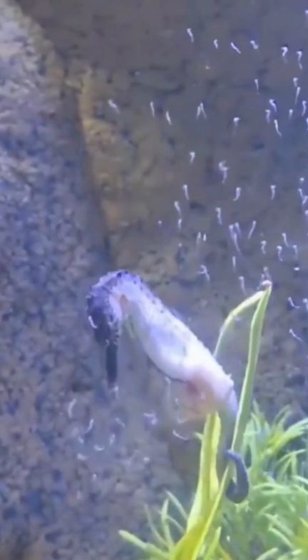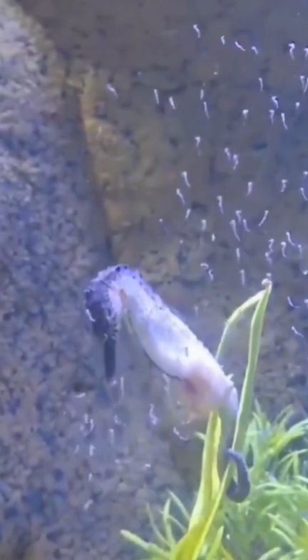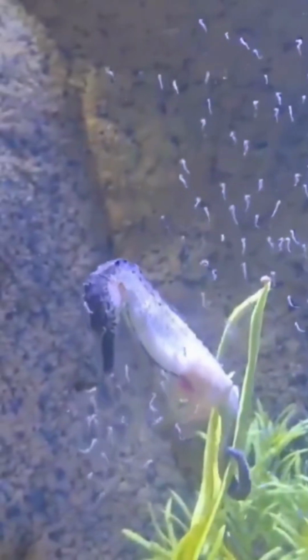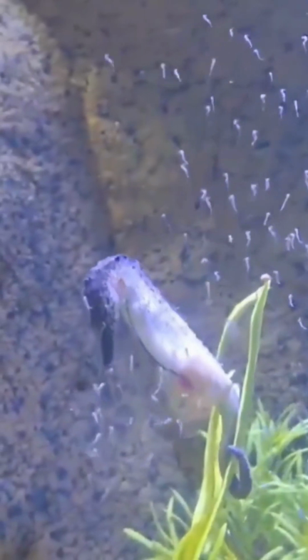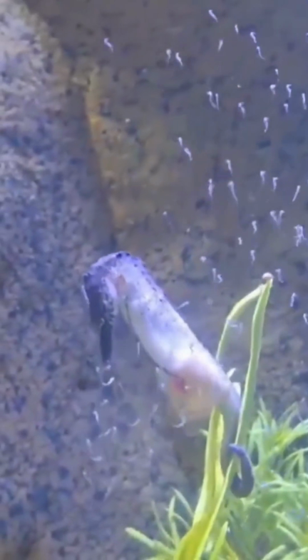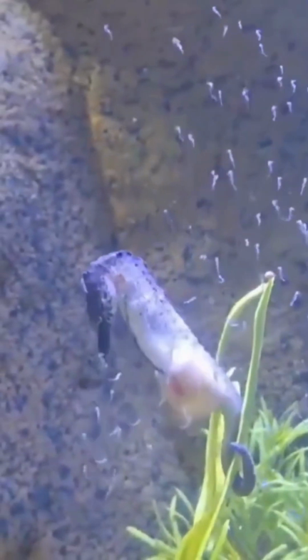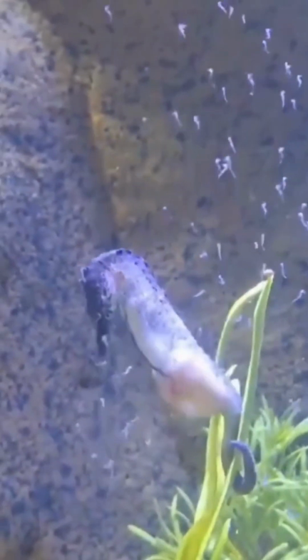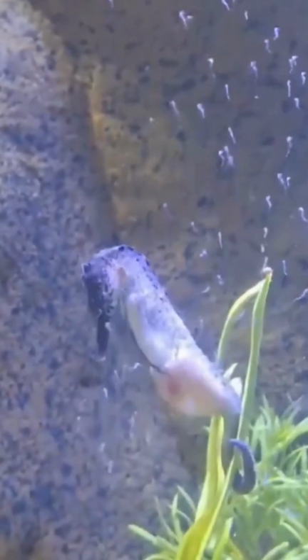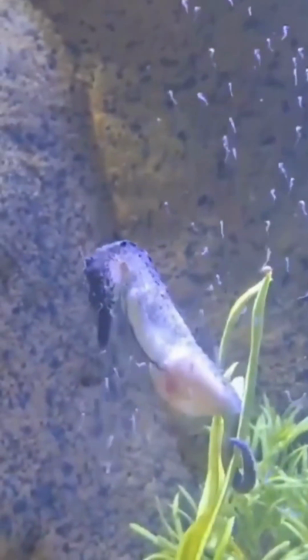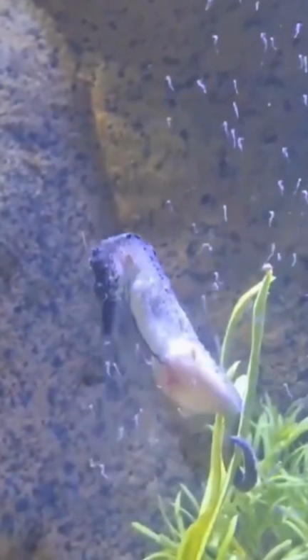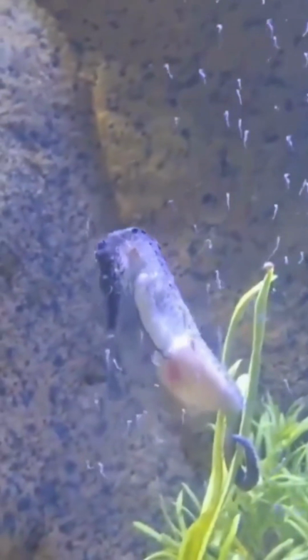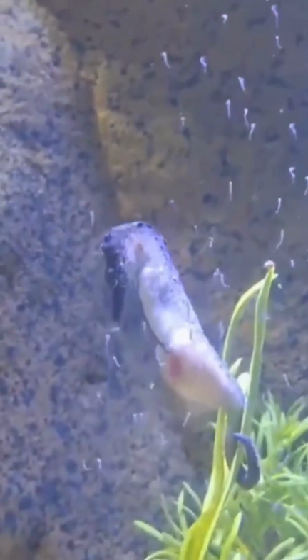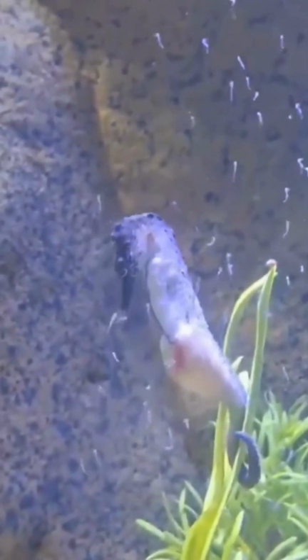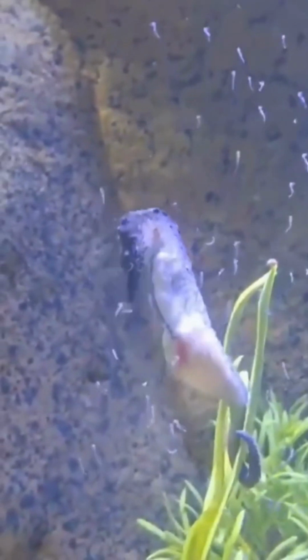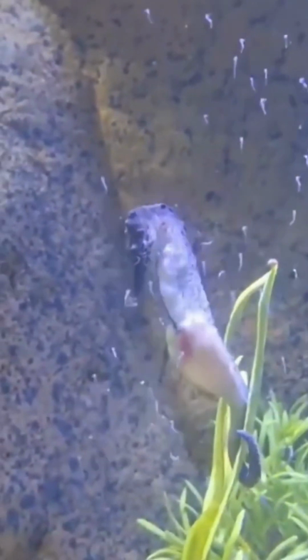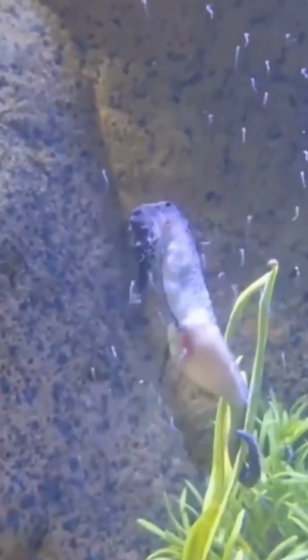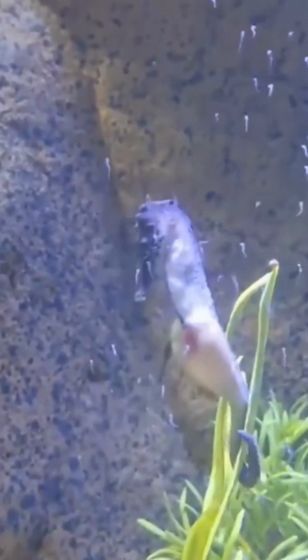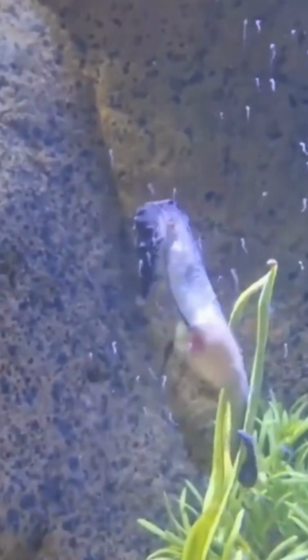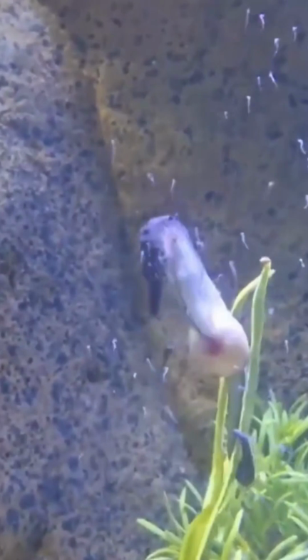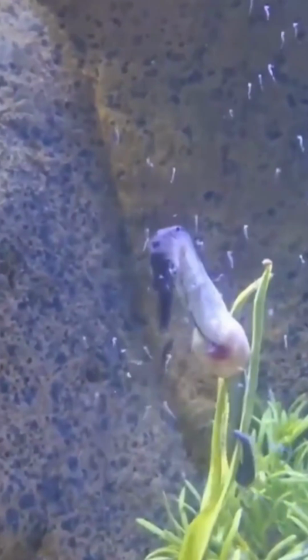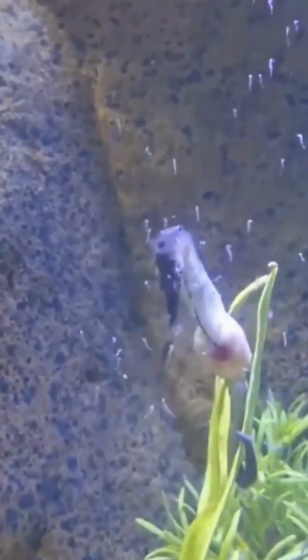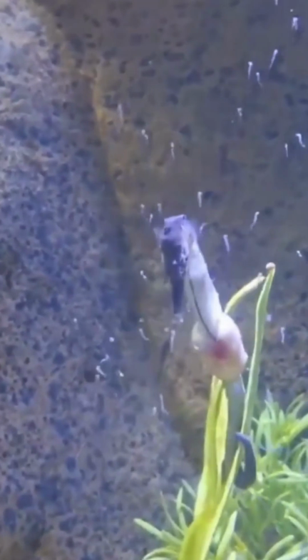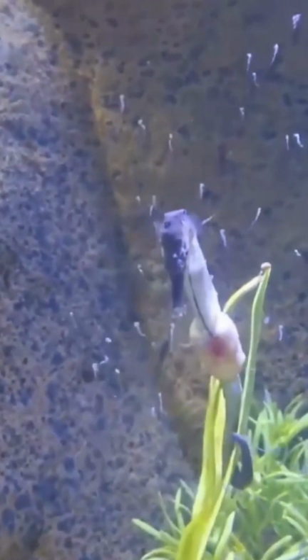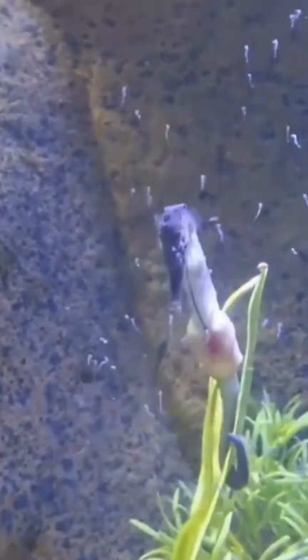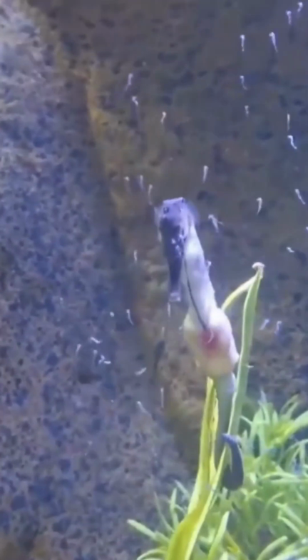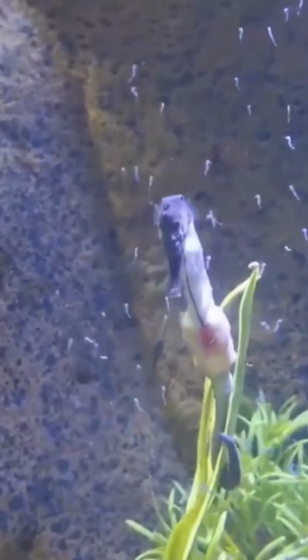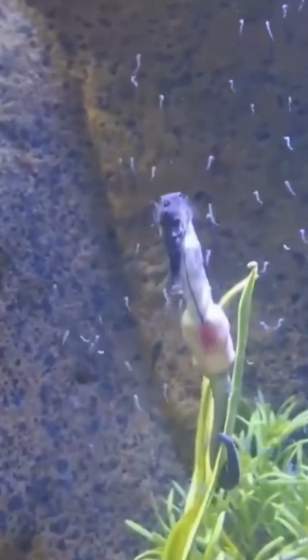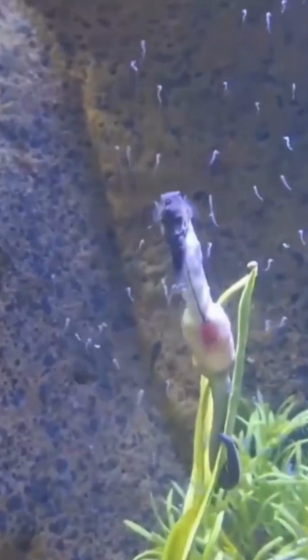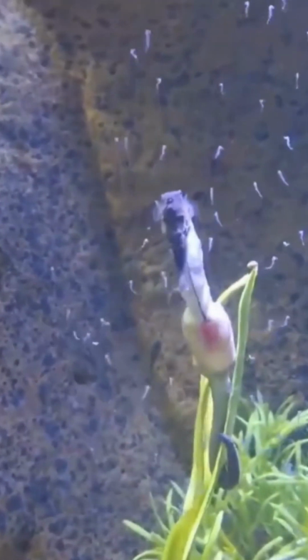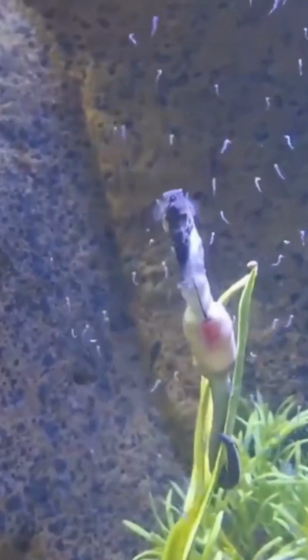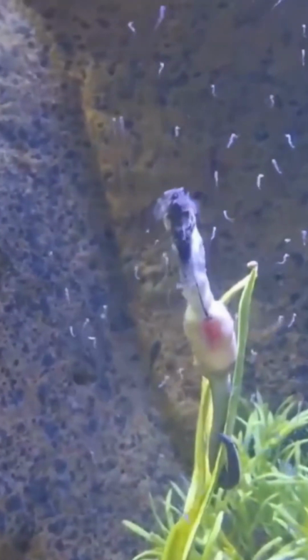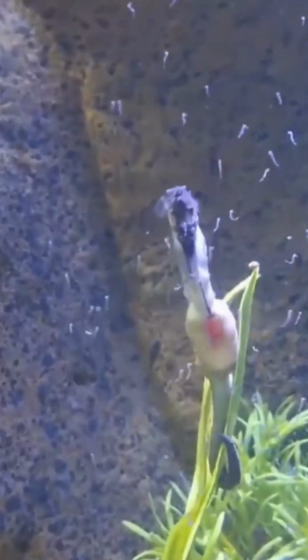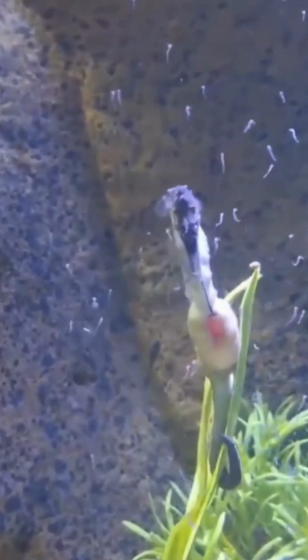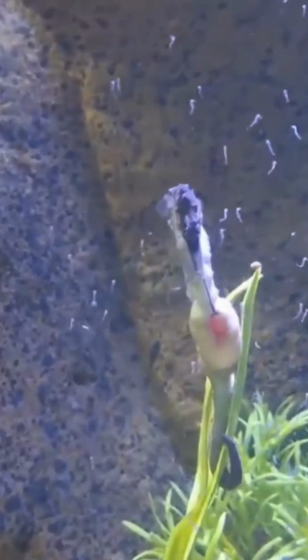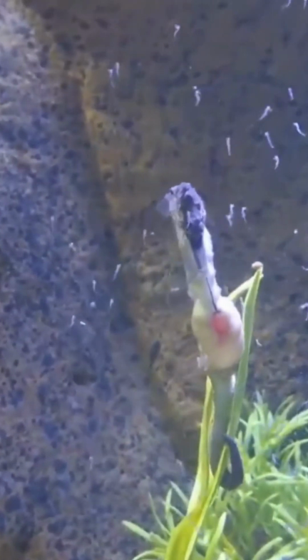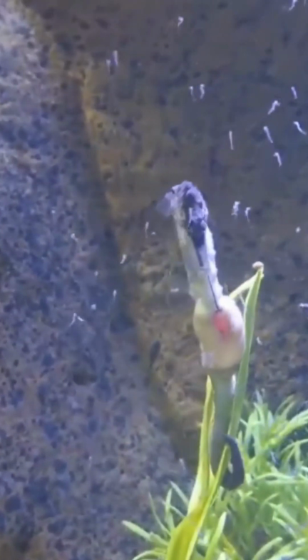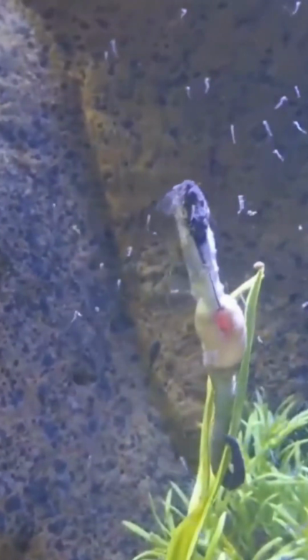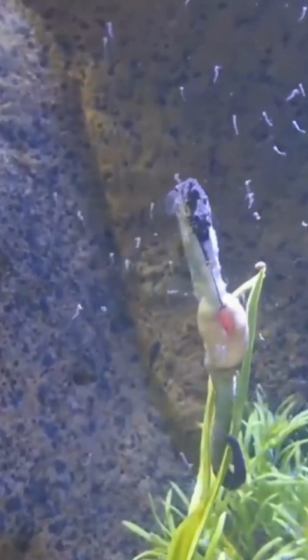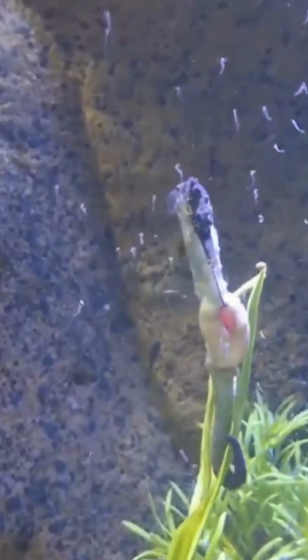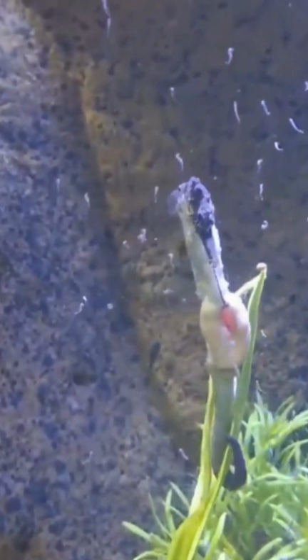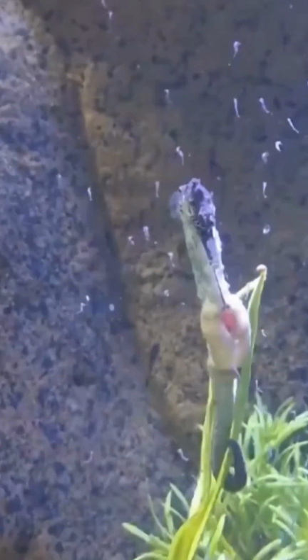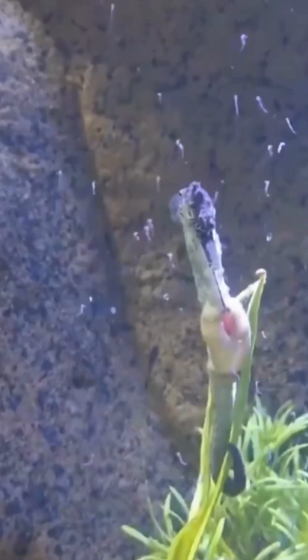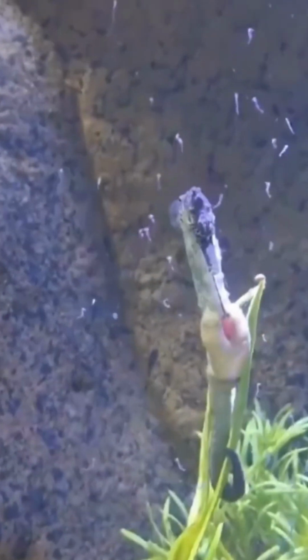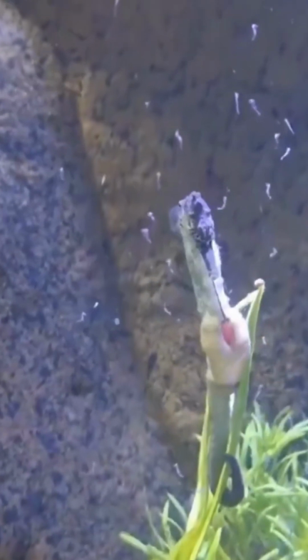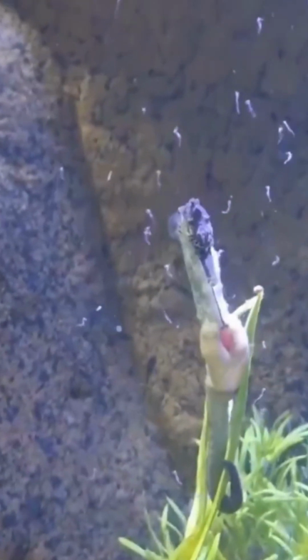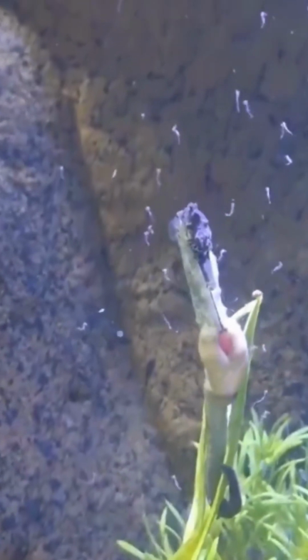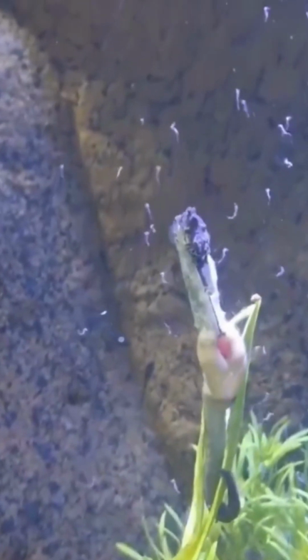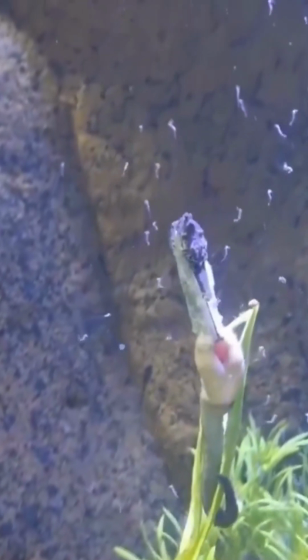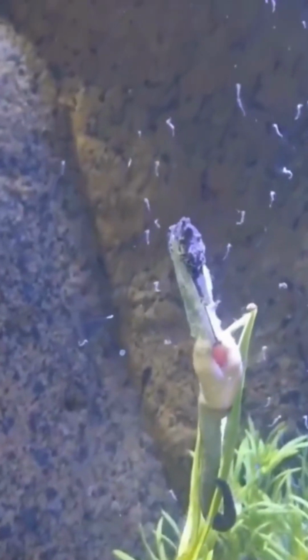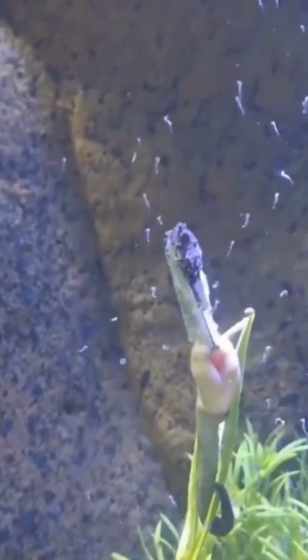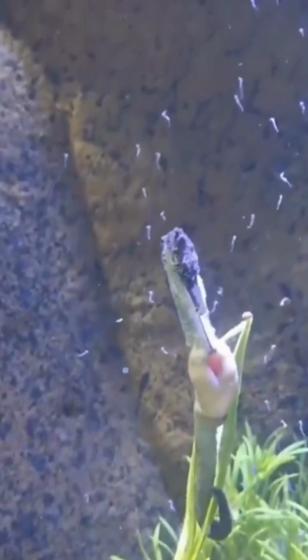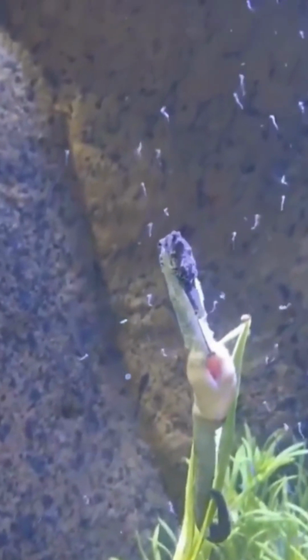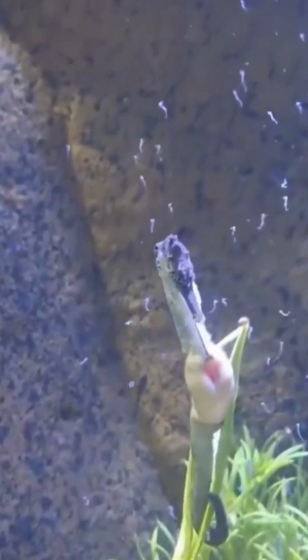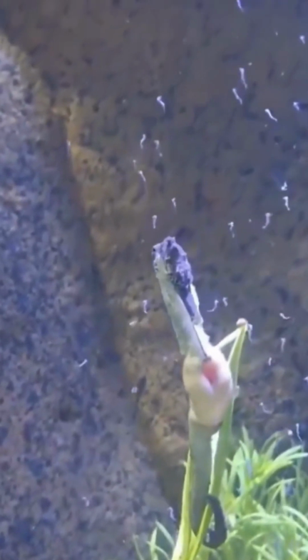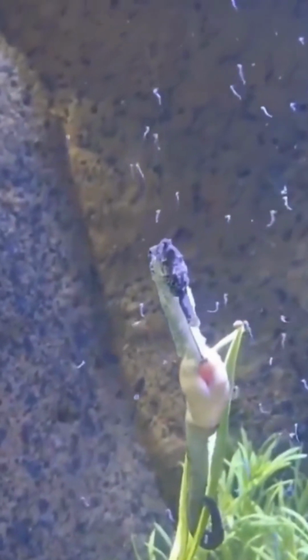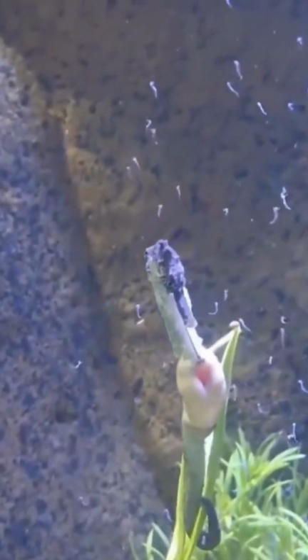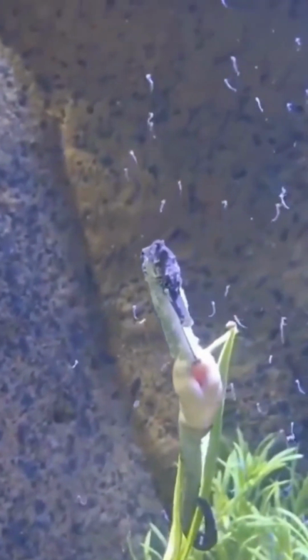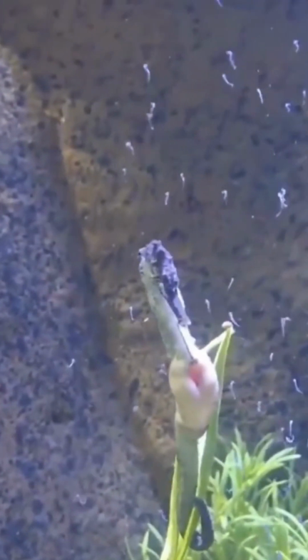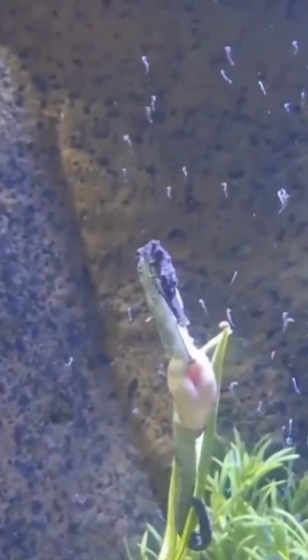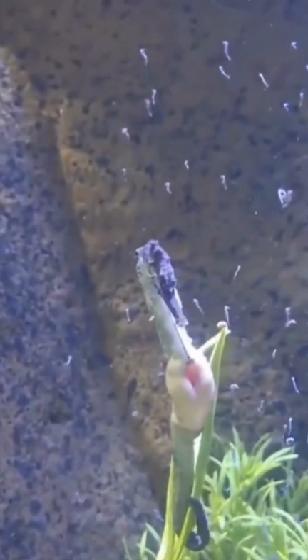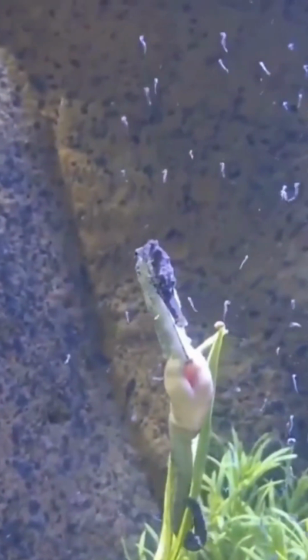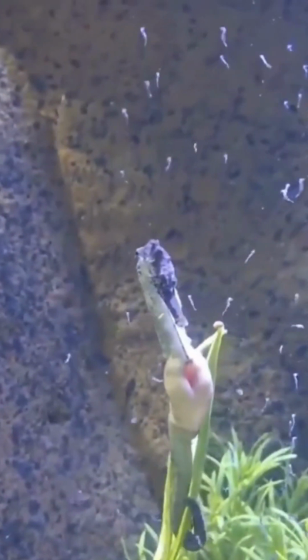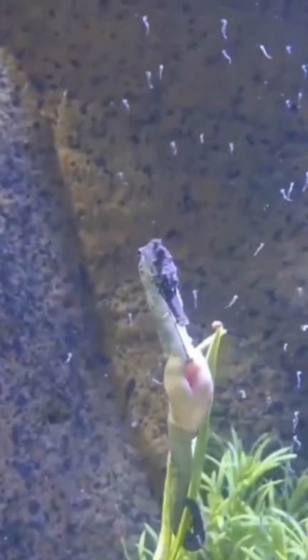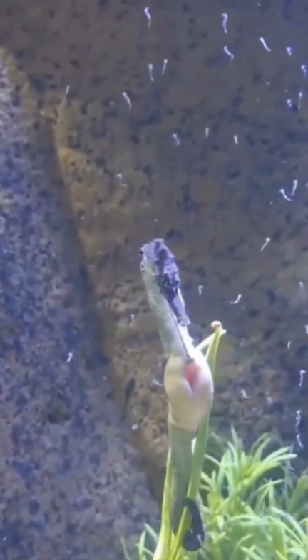This extraordinary reproductive strategy is a unique example of role reversal in the animal kingdom.